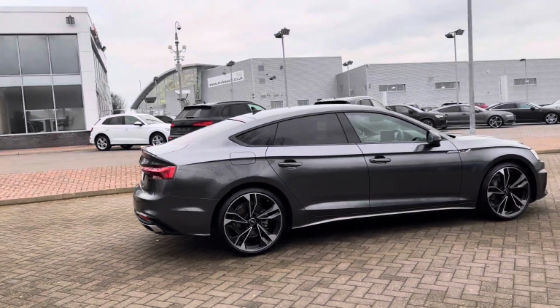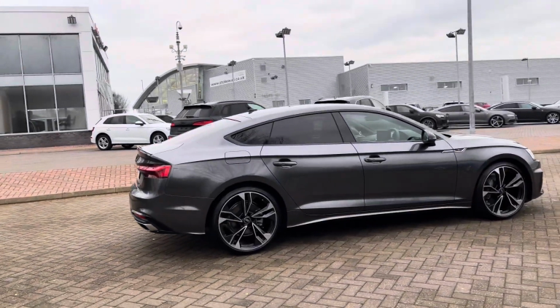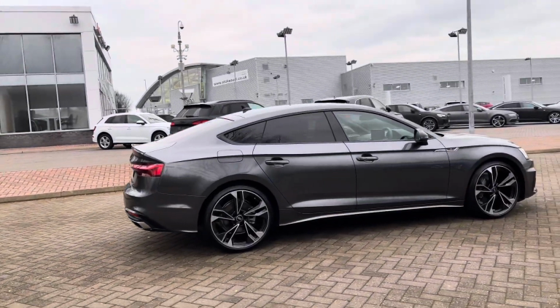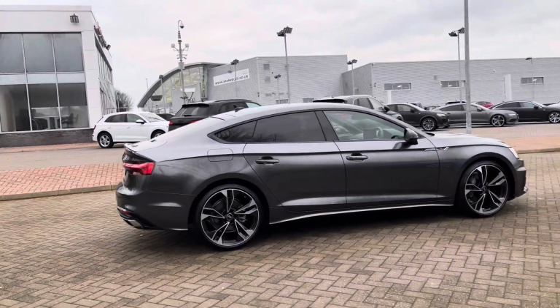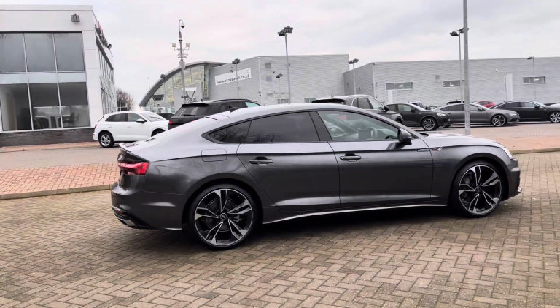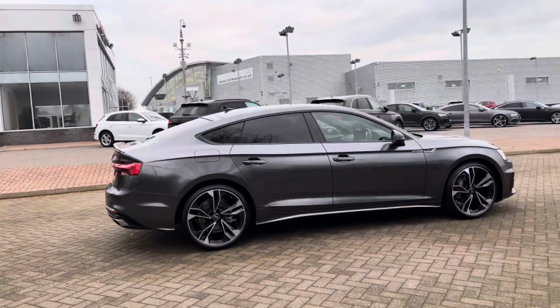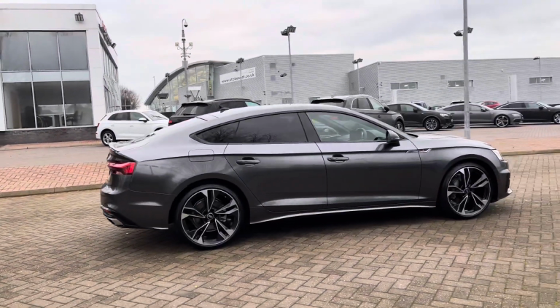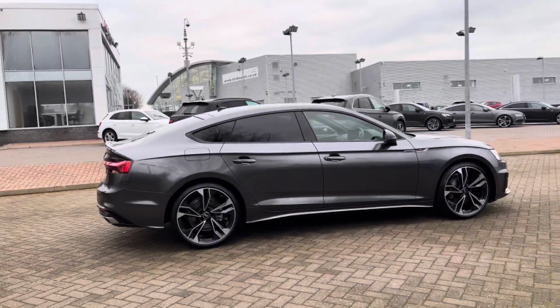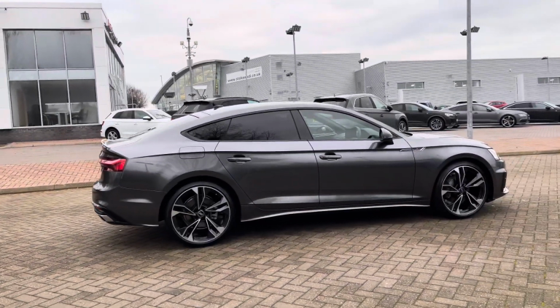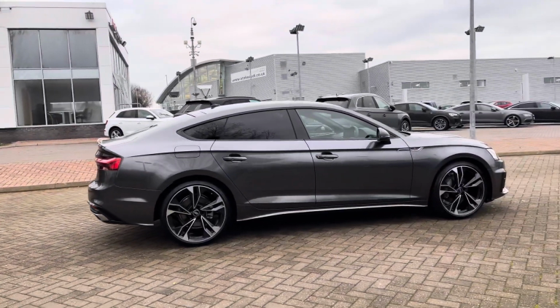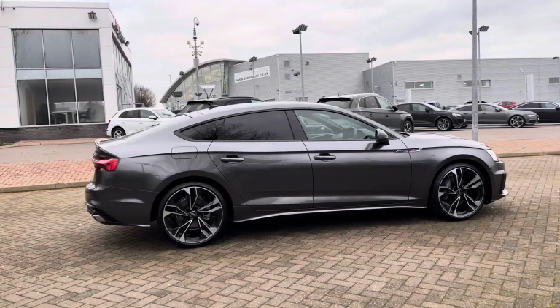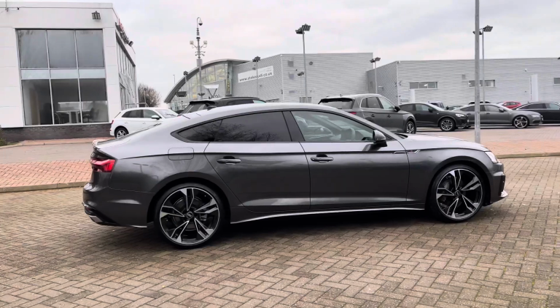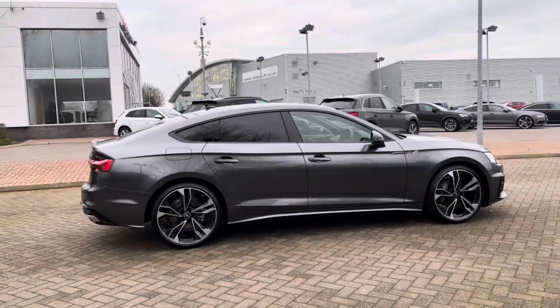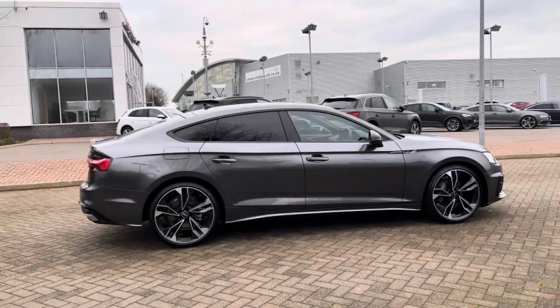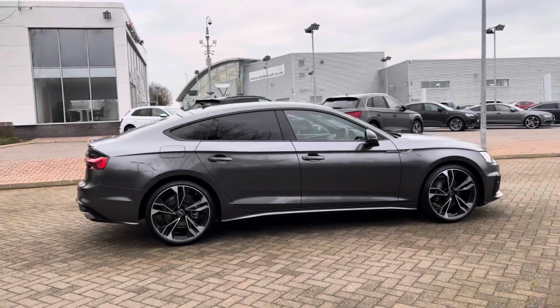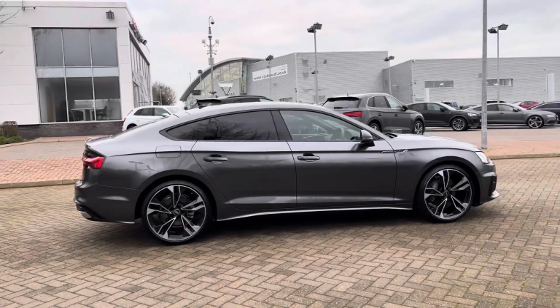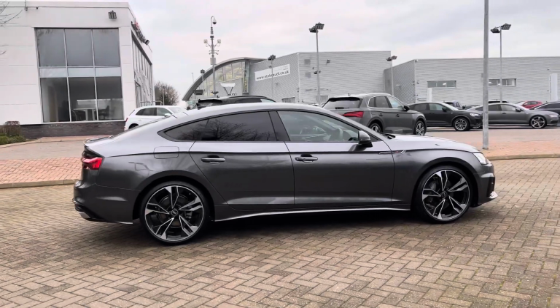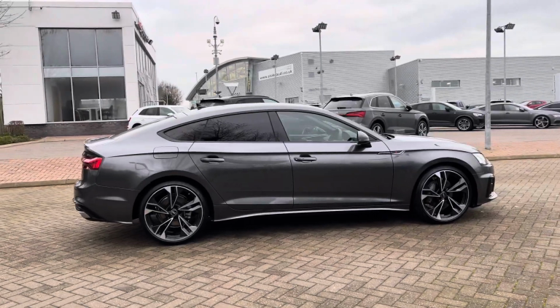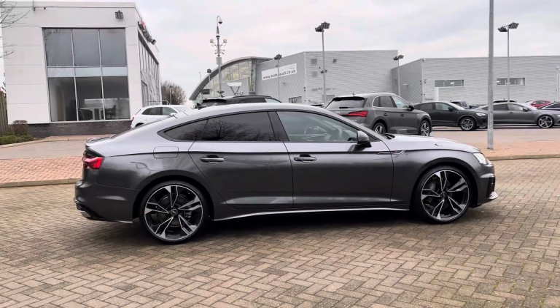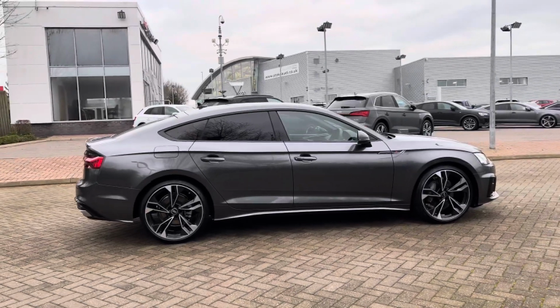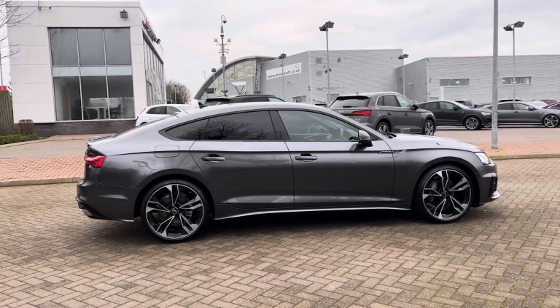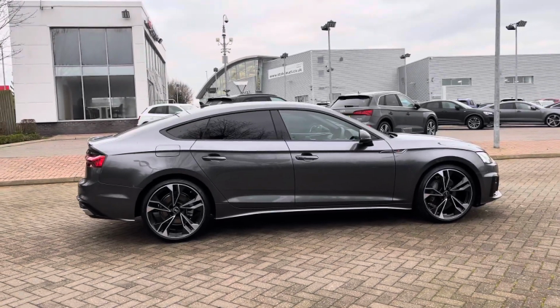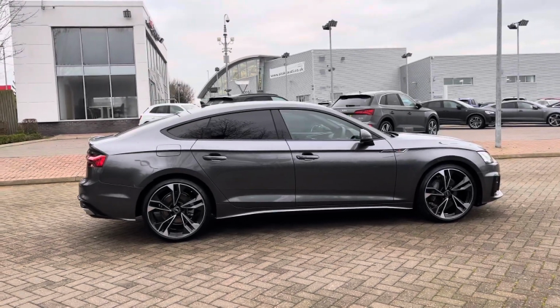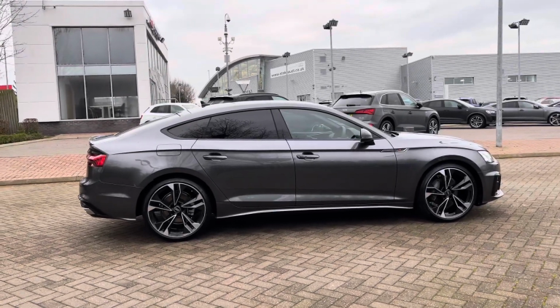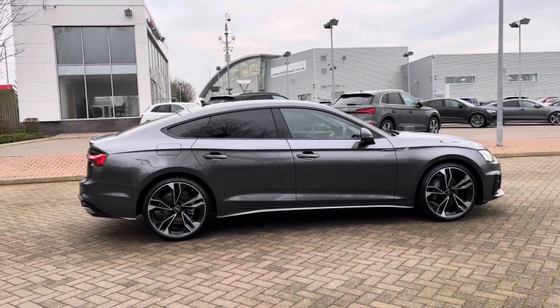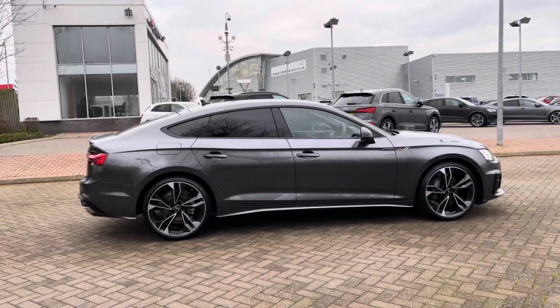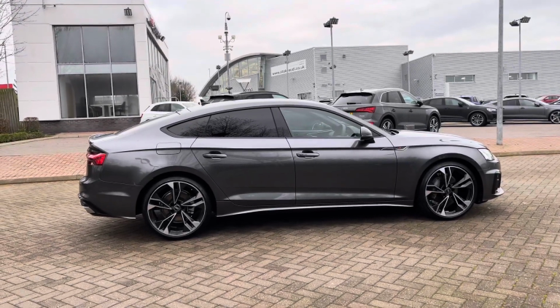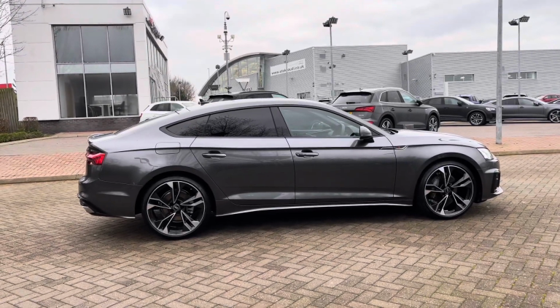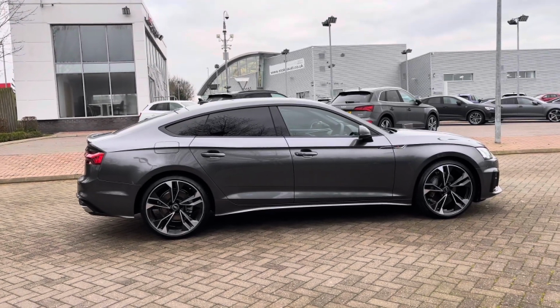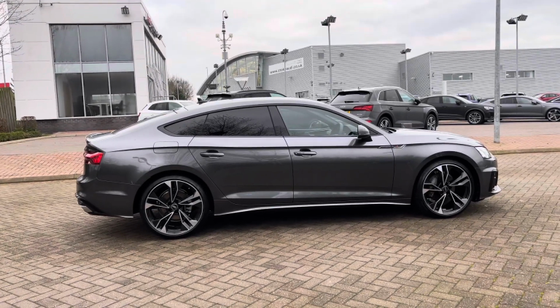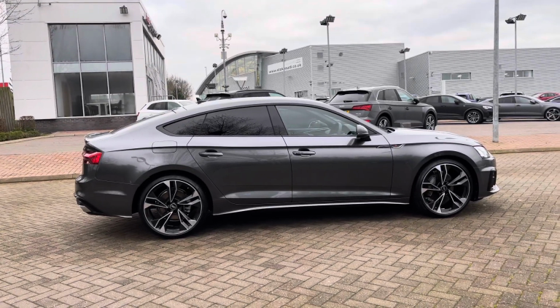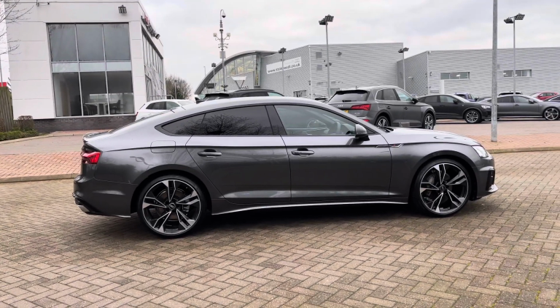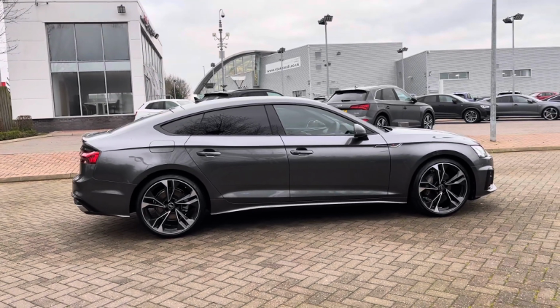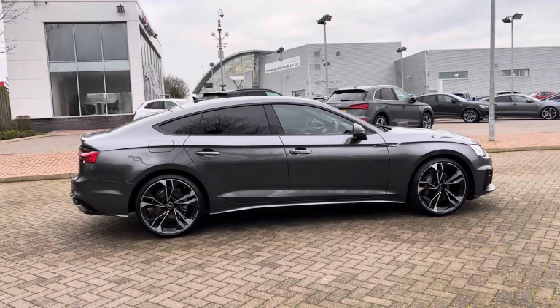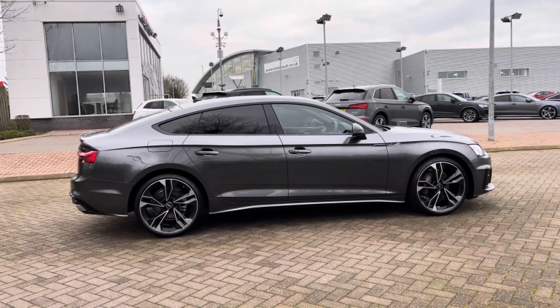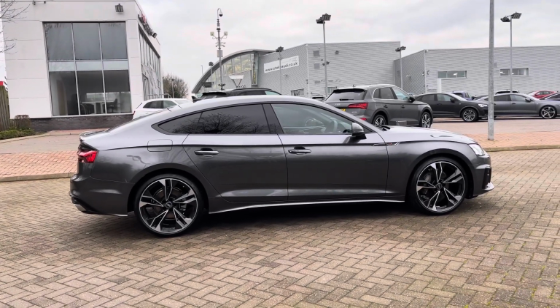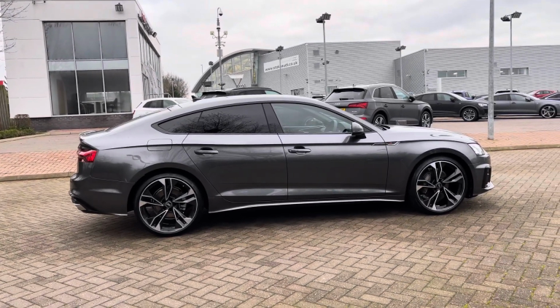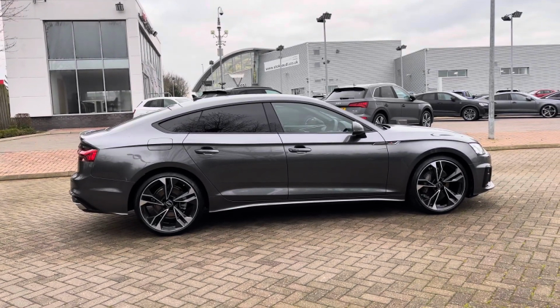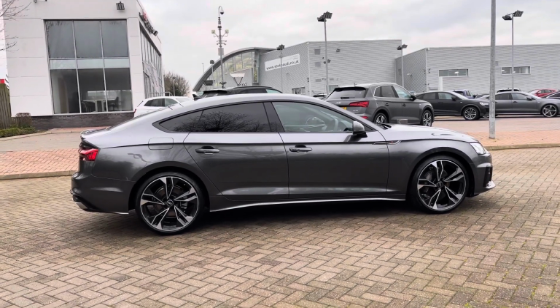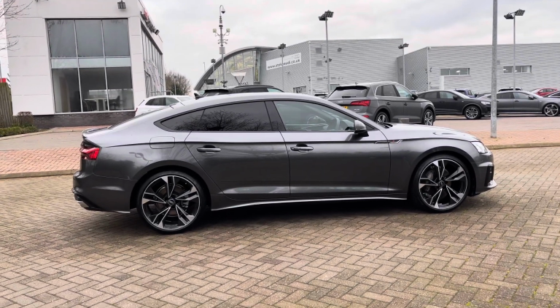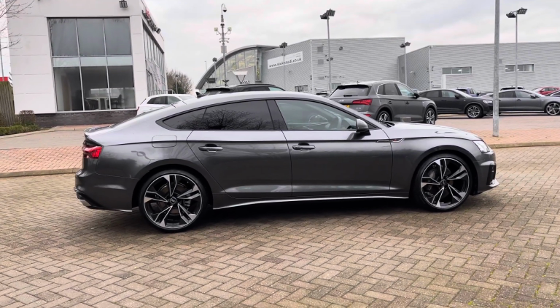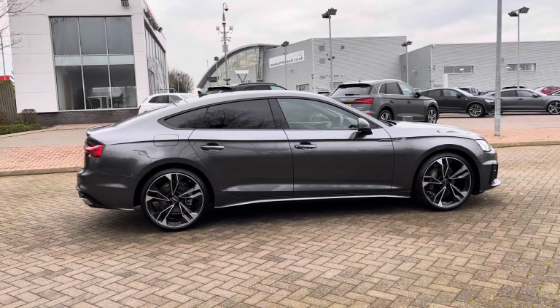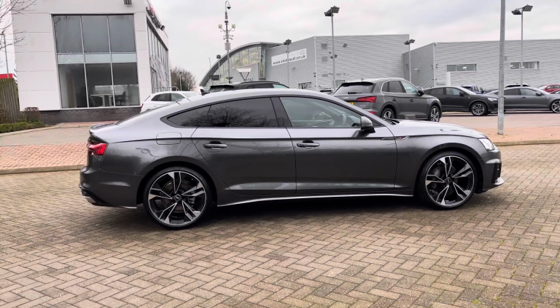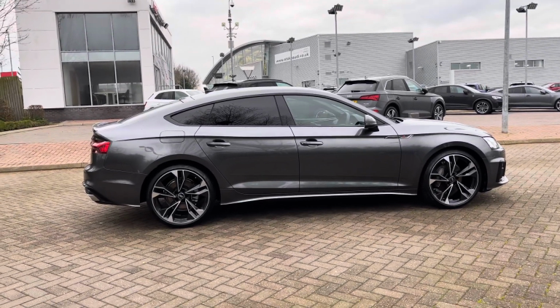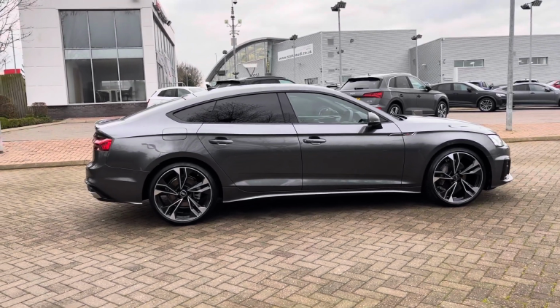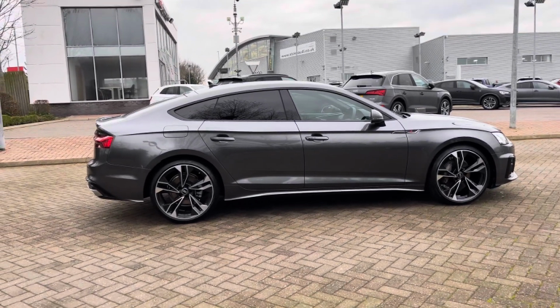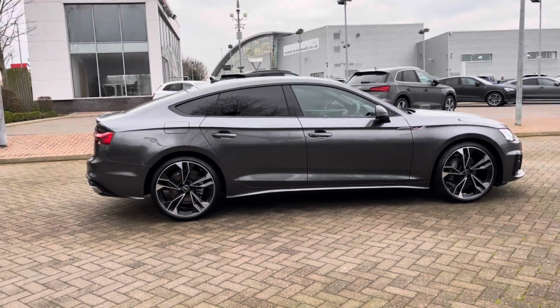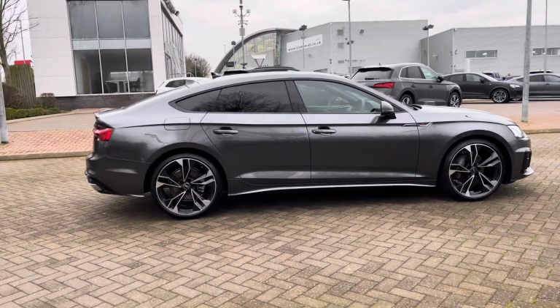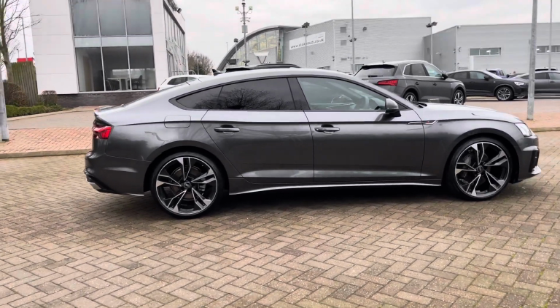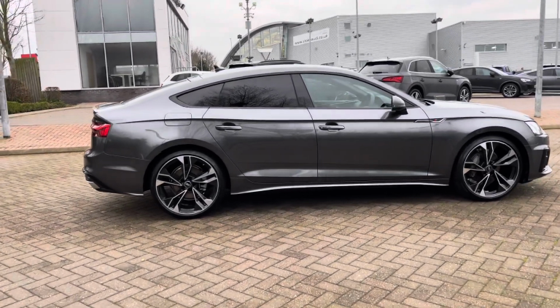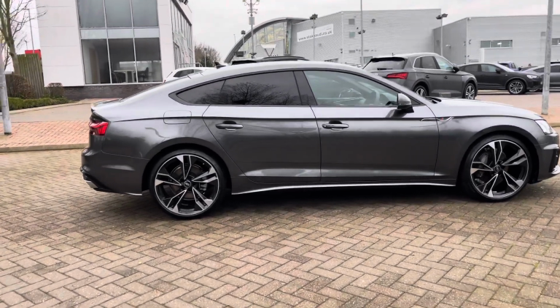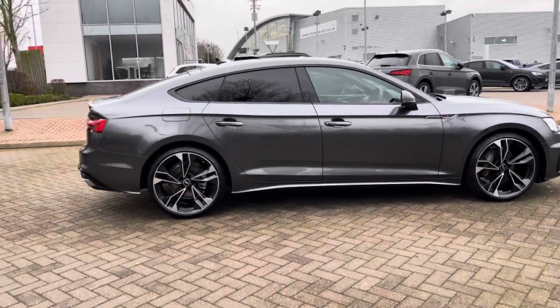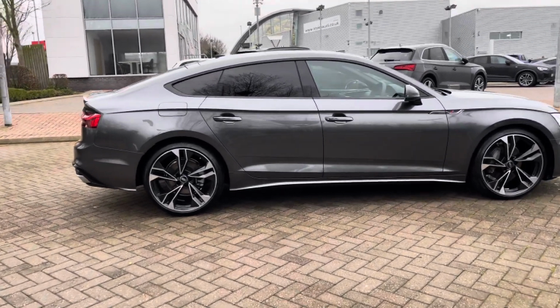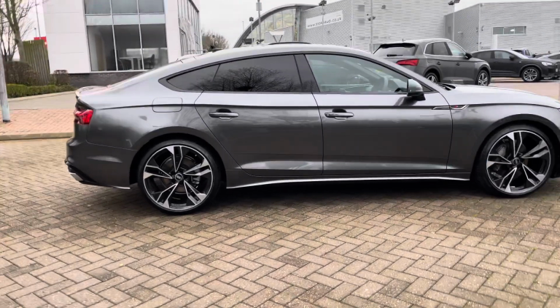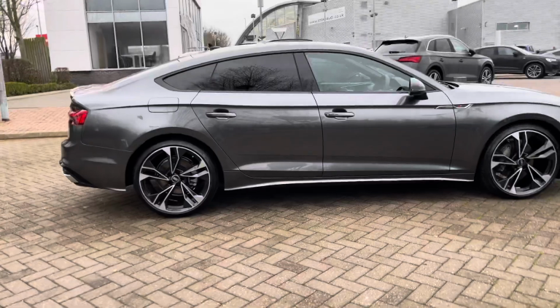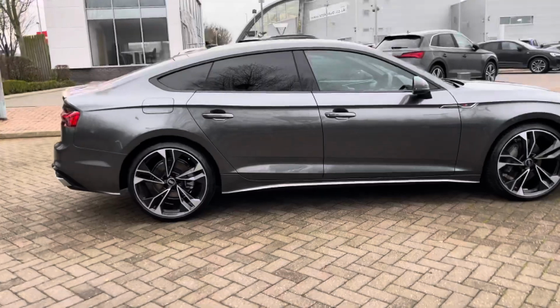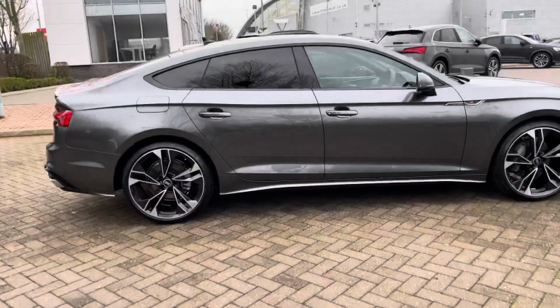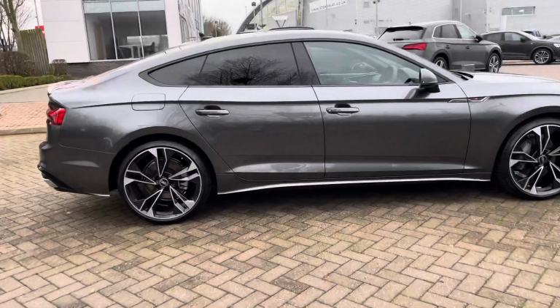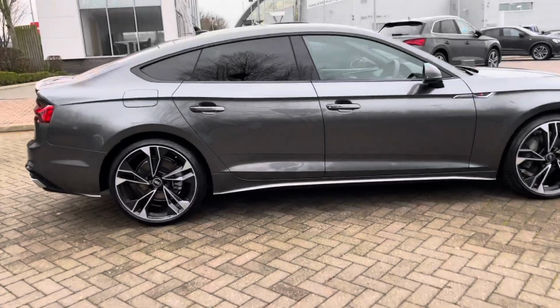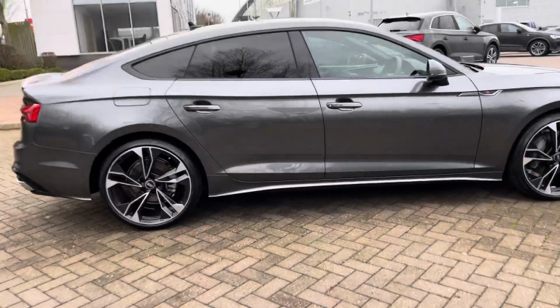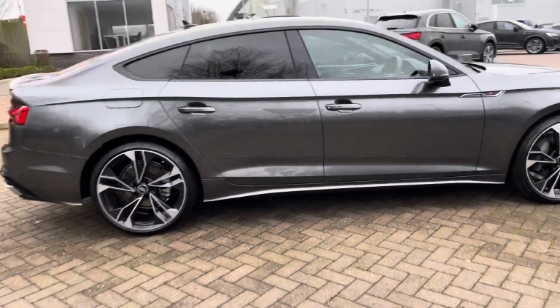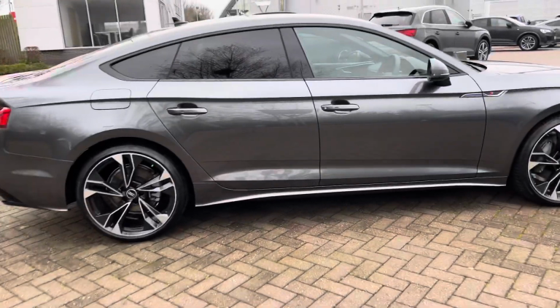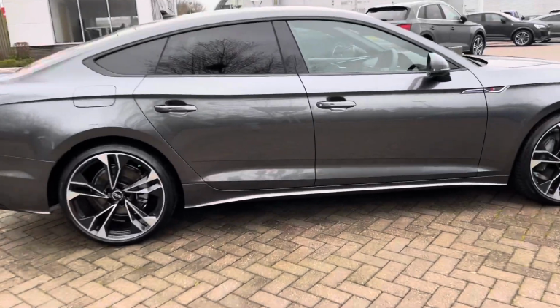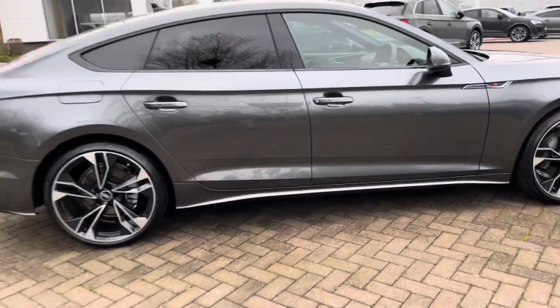As you can see, the Daytona Grey paint finish complements those black styling cues really nicely, giving this car a real stealthy look.